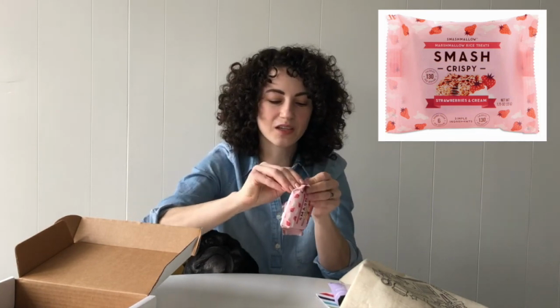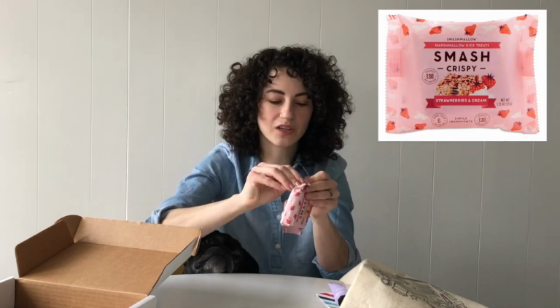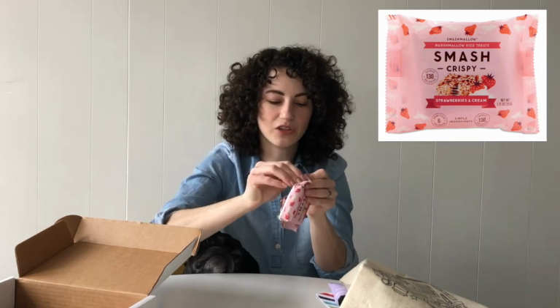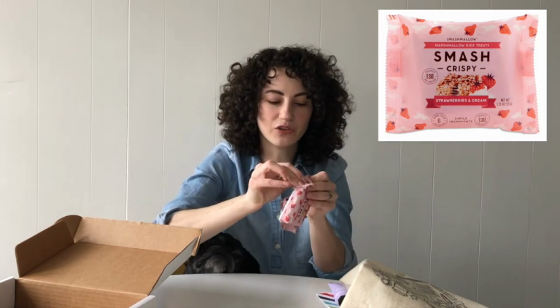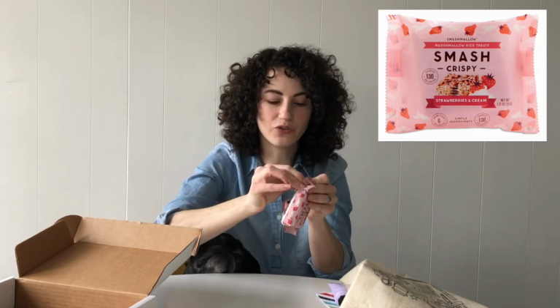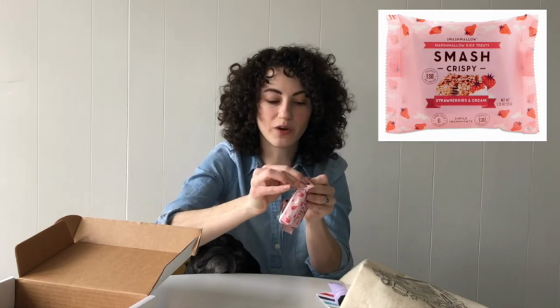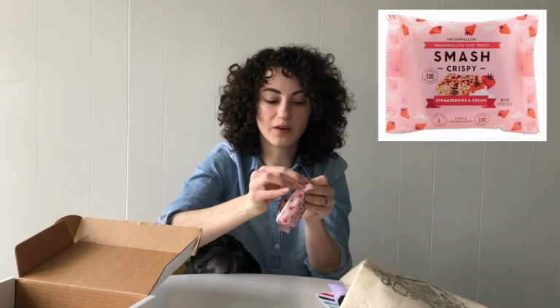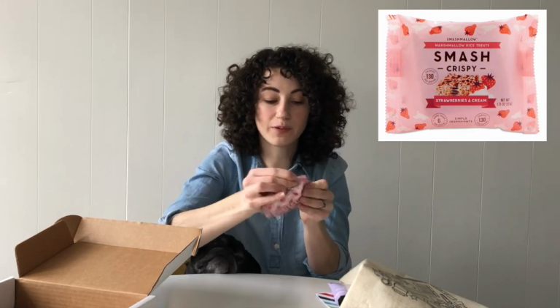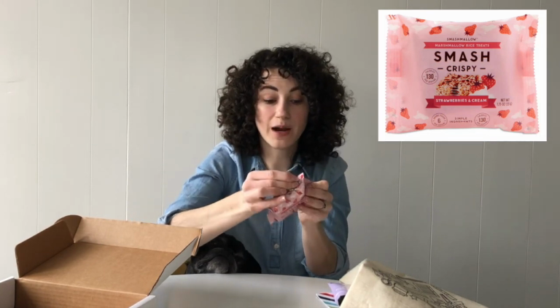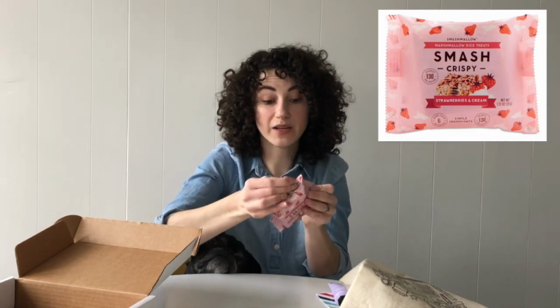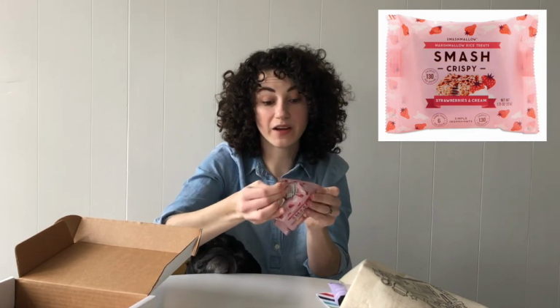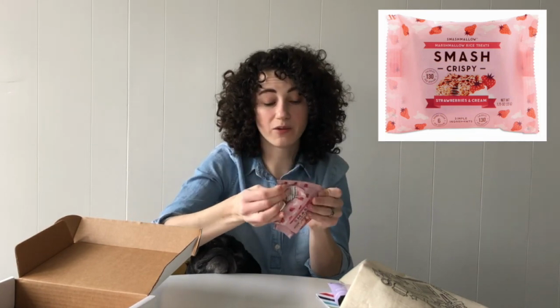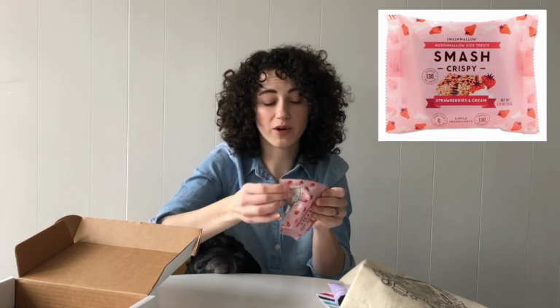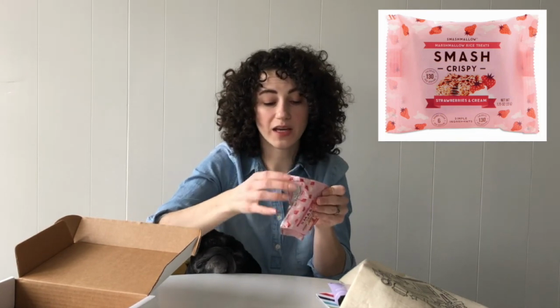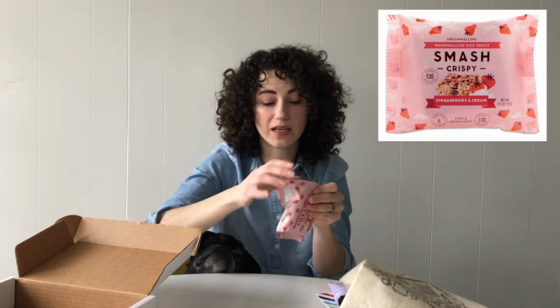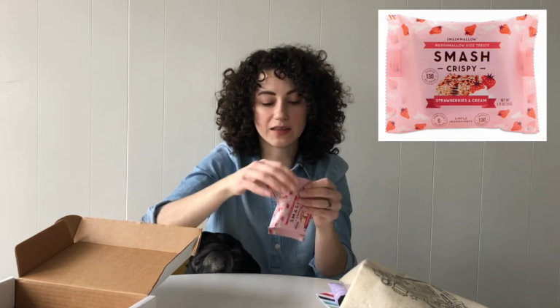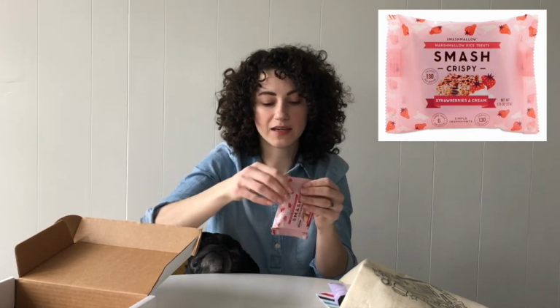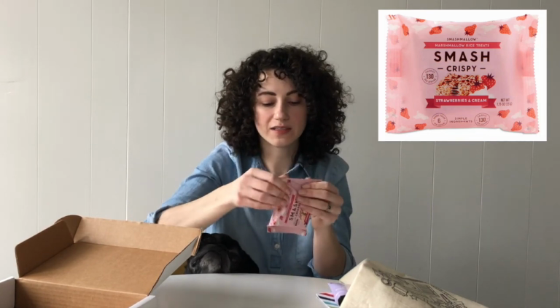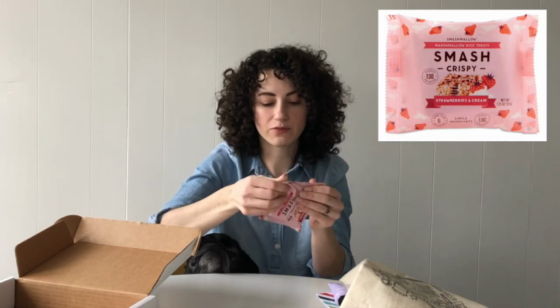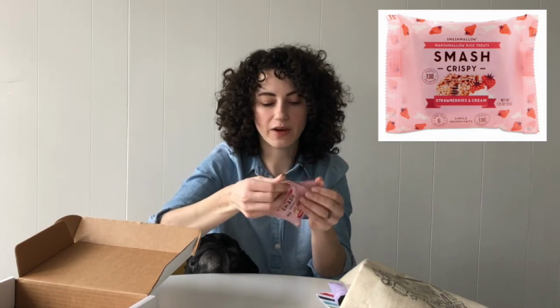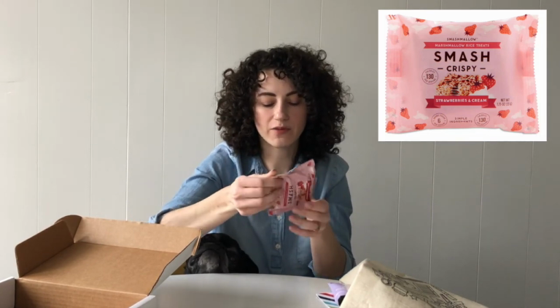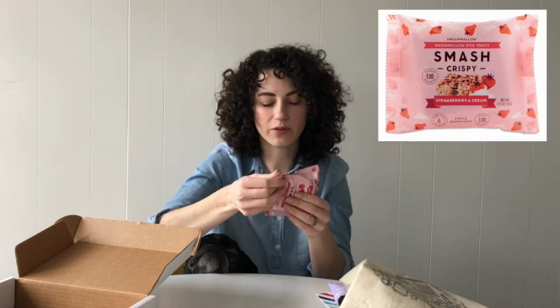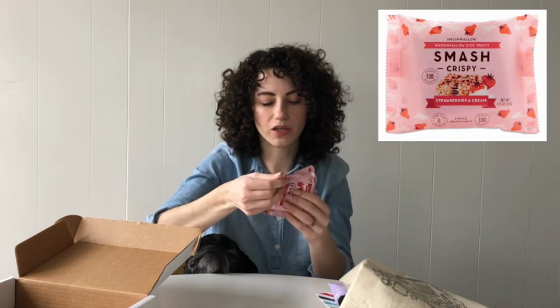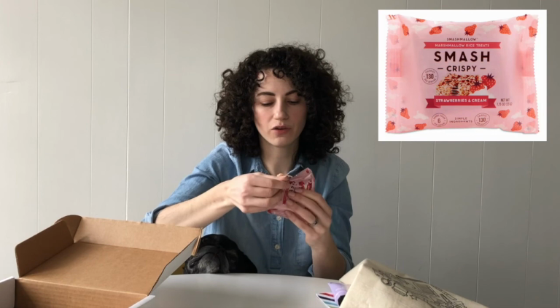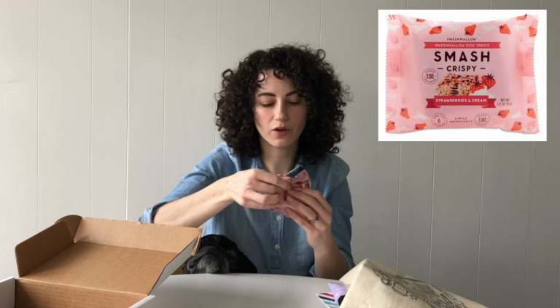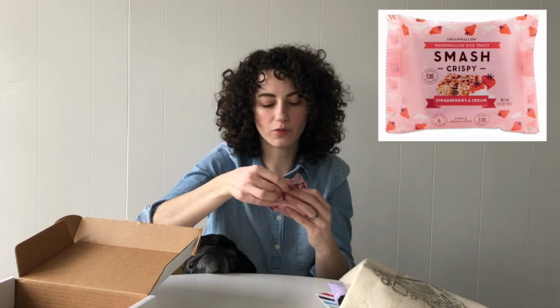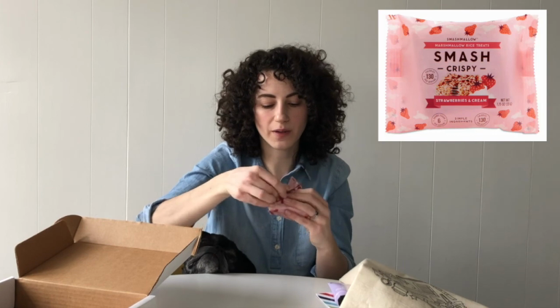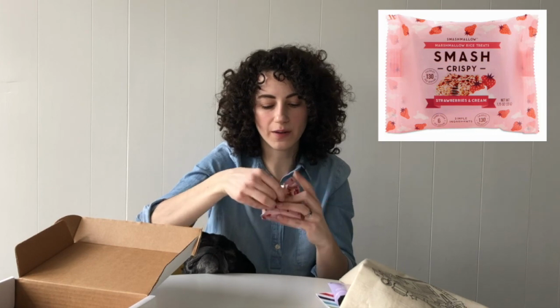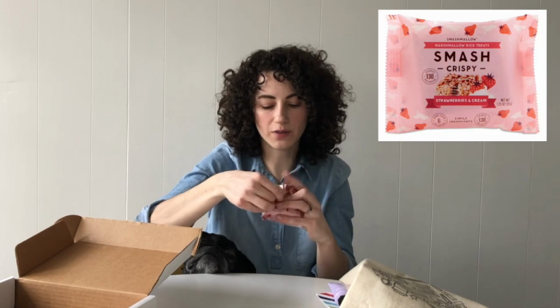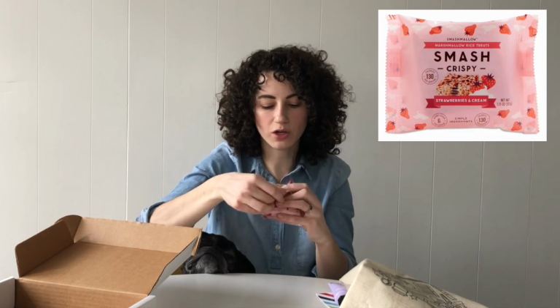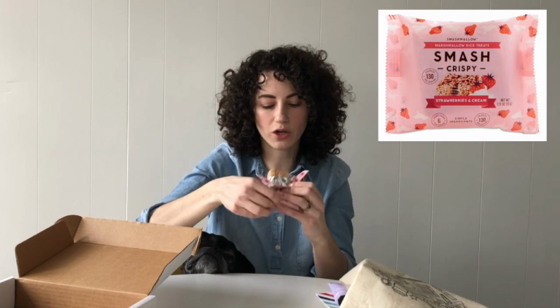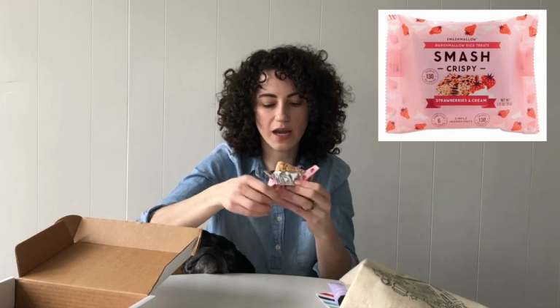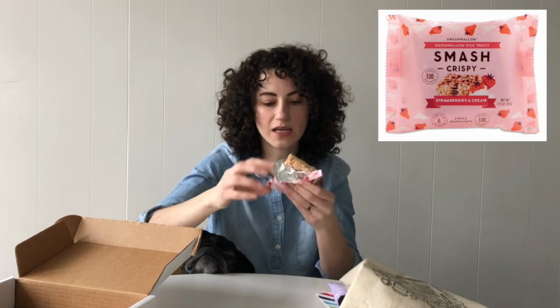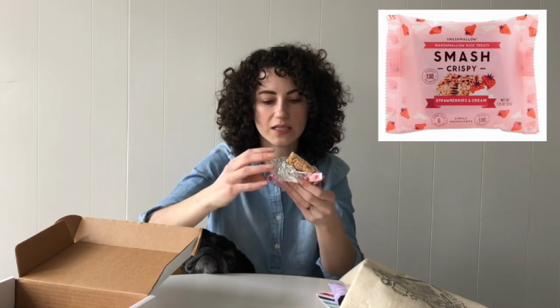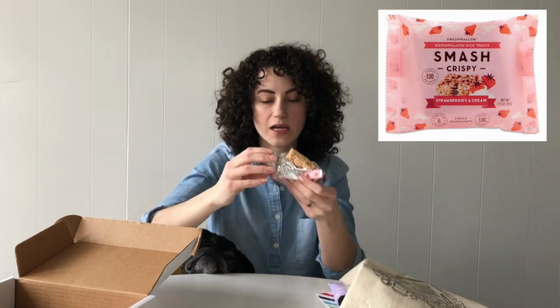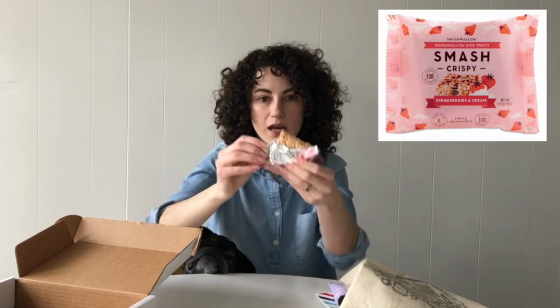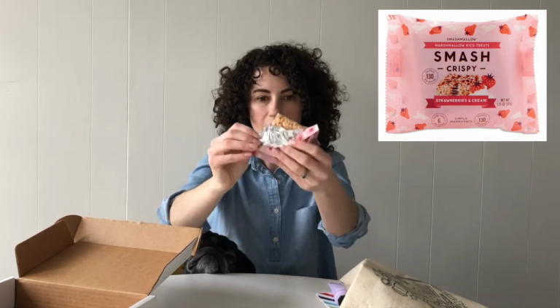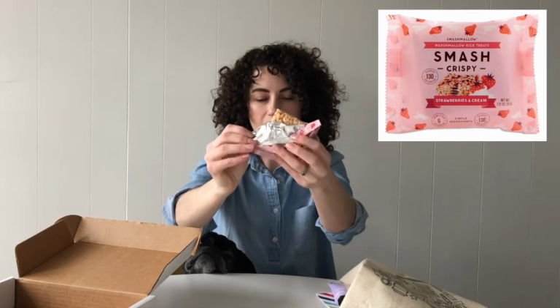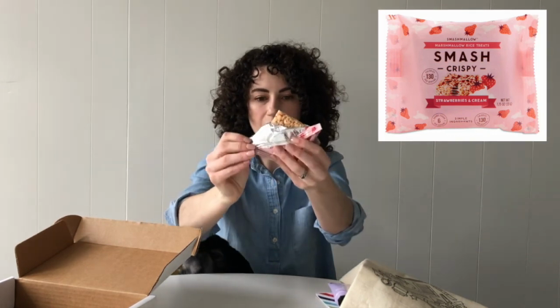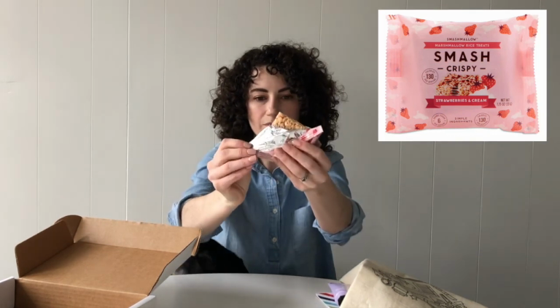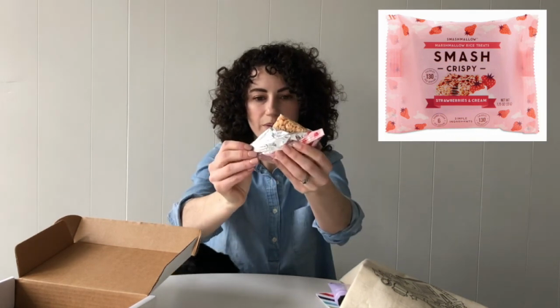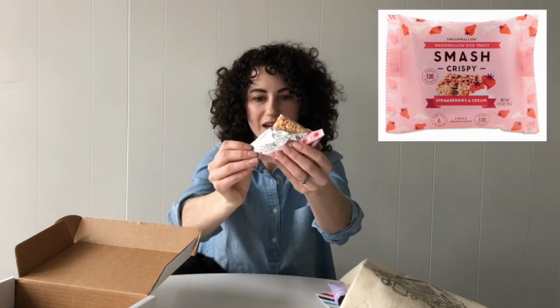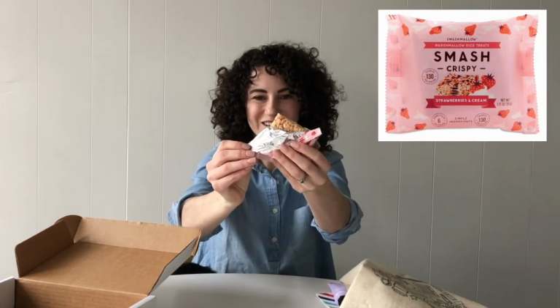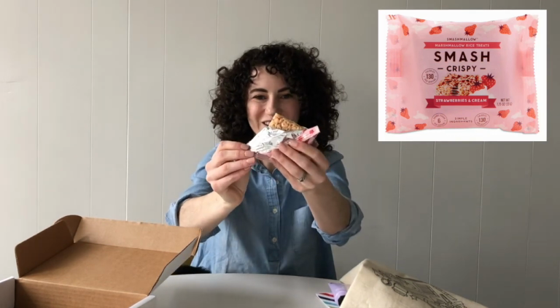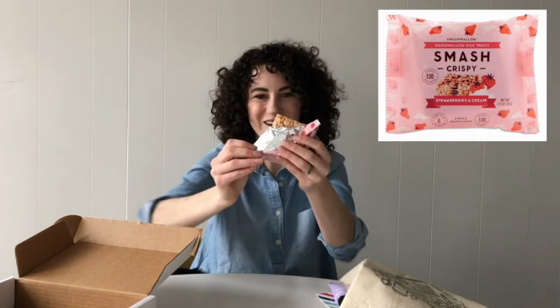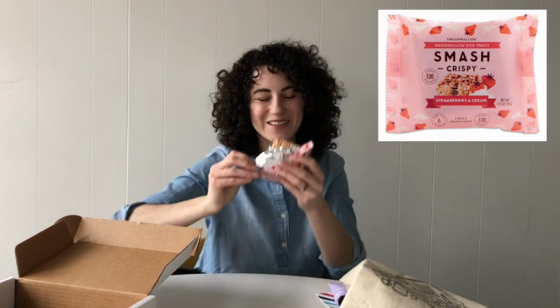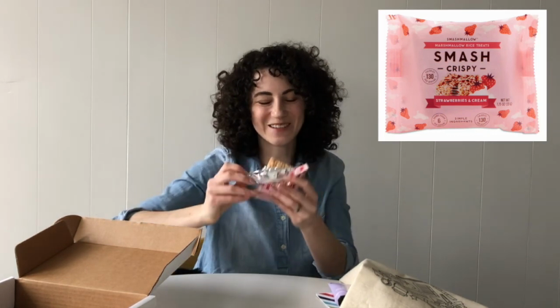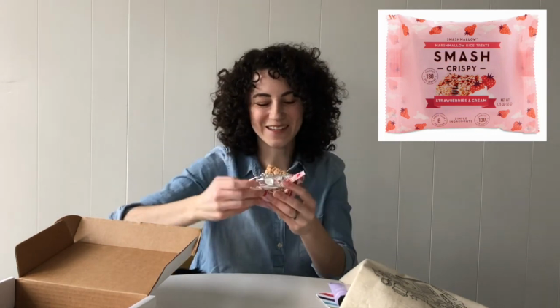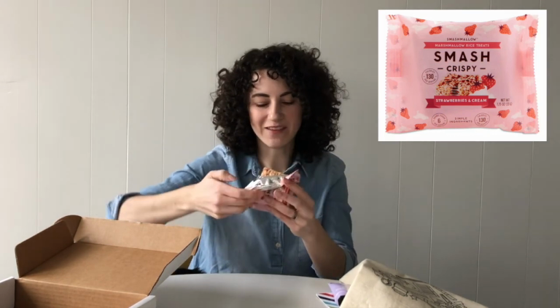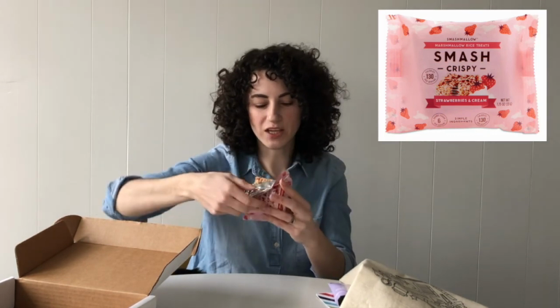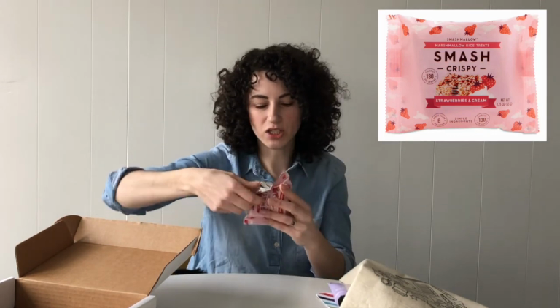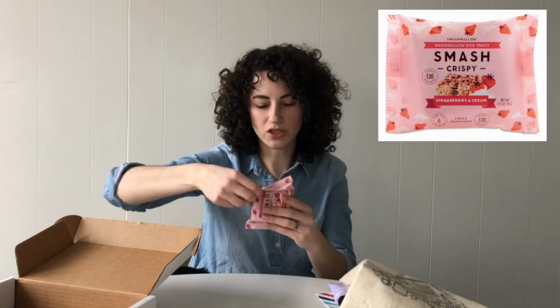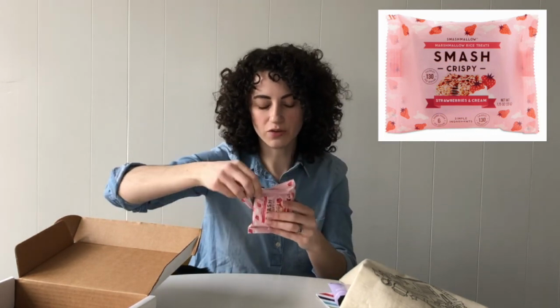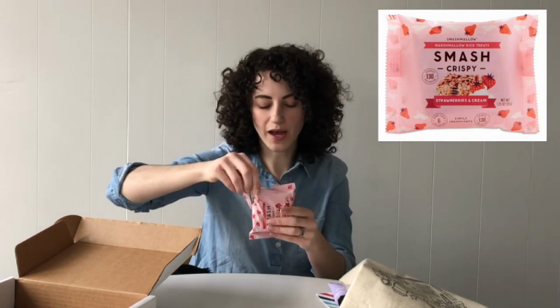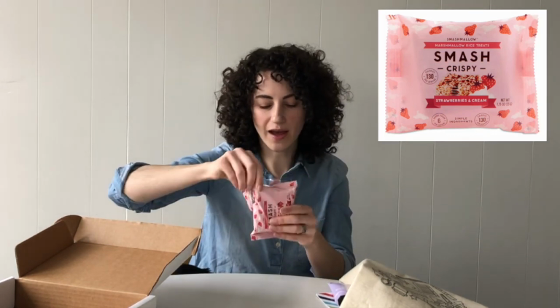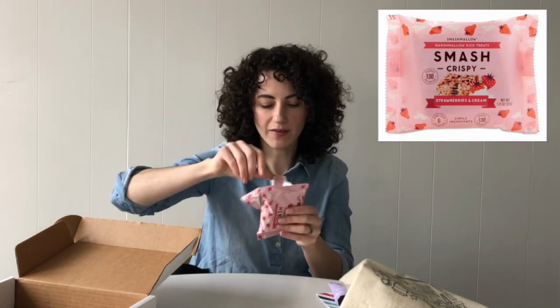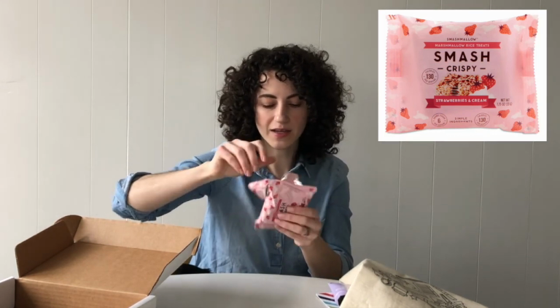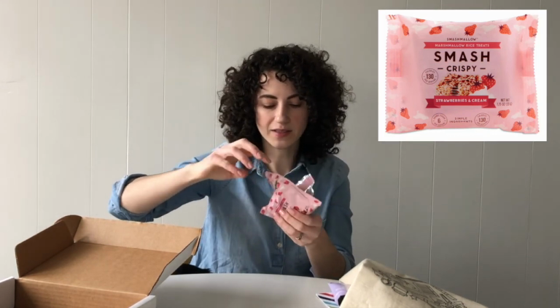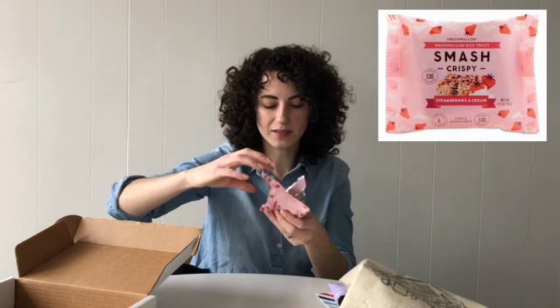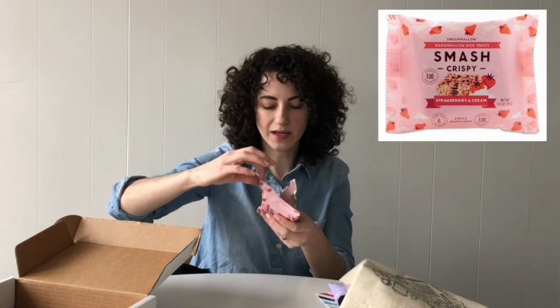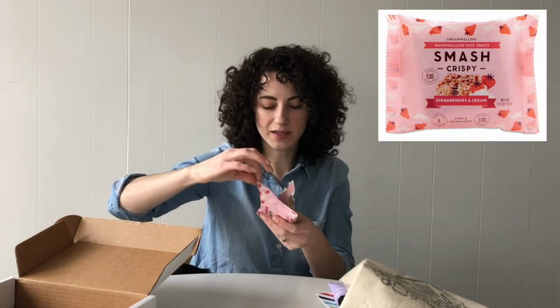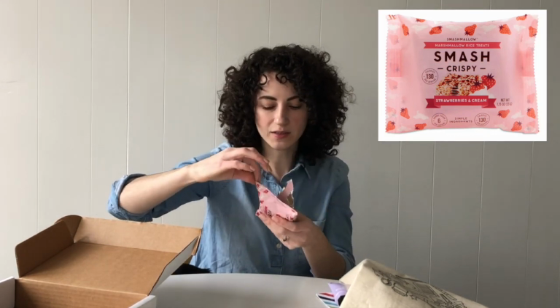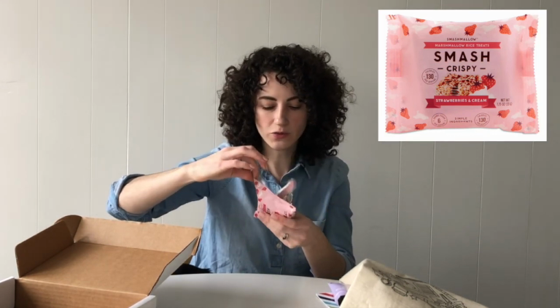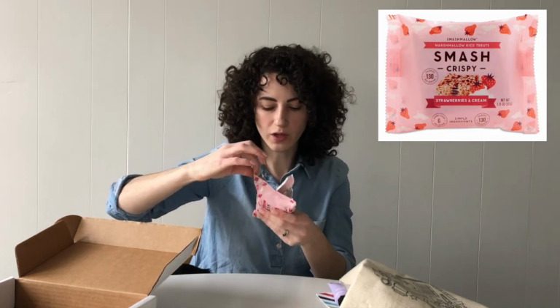You're probably going to want to eat this right when you open up your crate, but you can also save it to have as a snack at school.